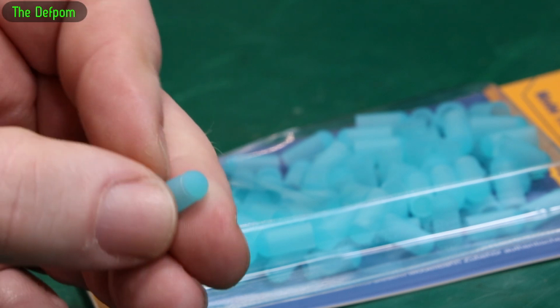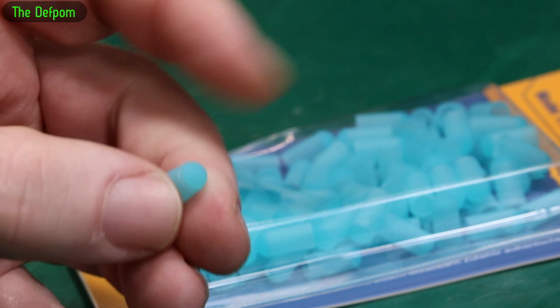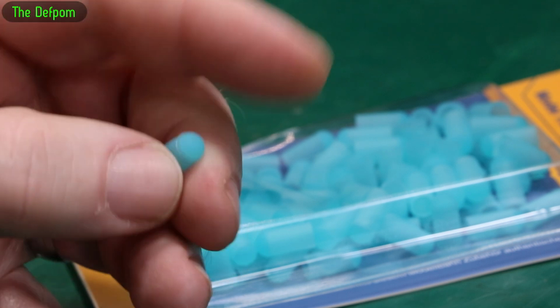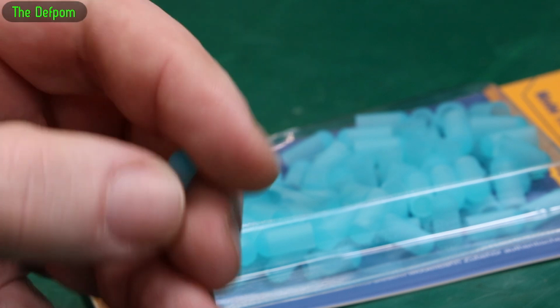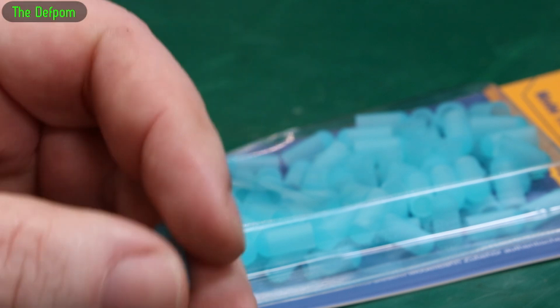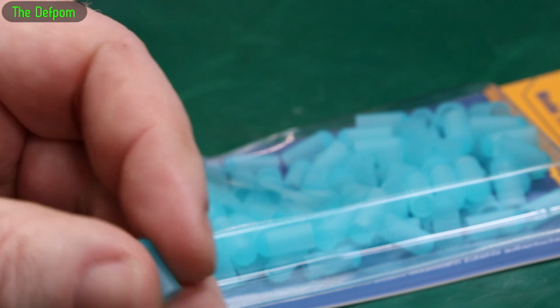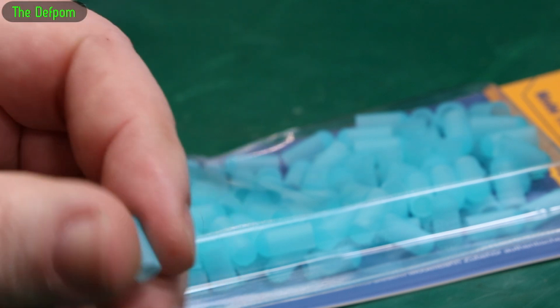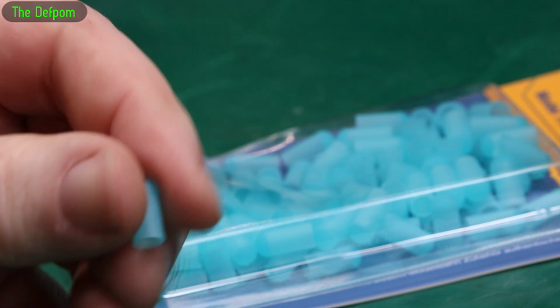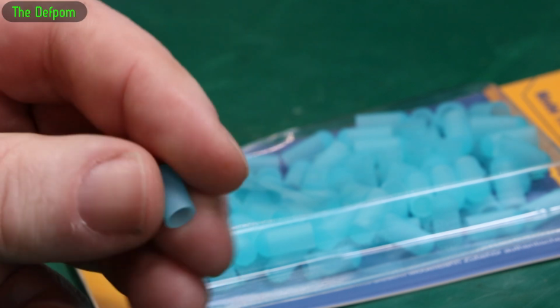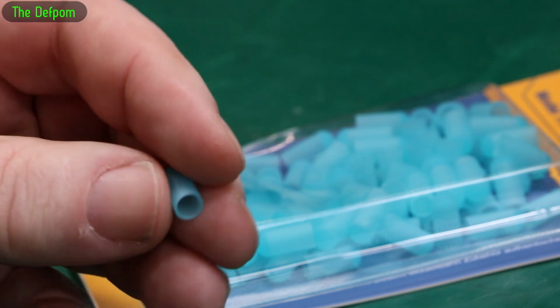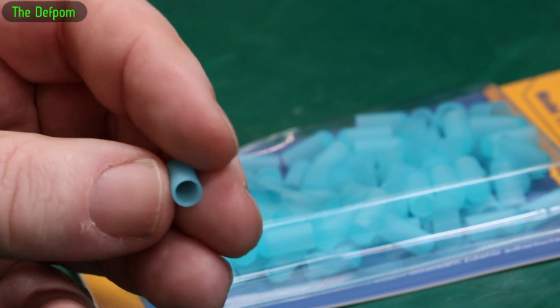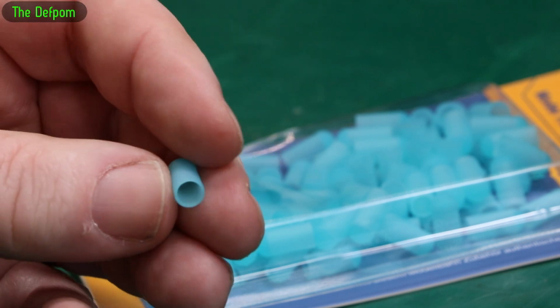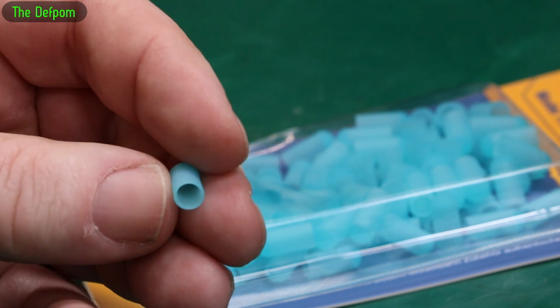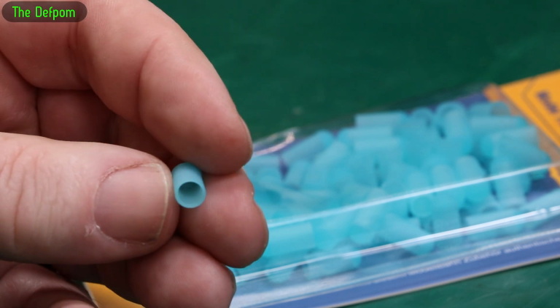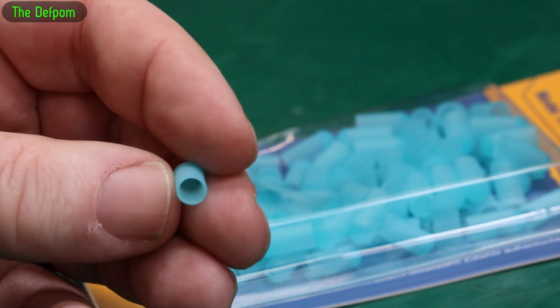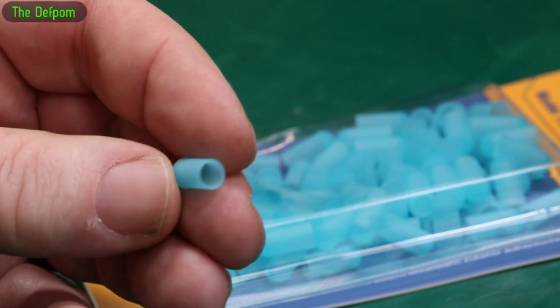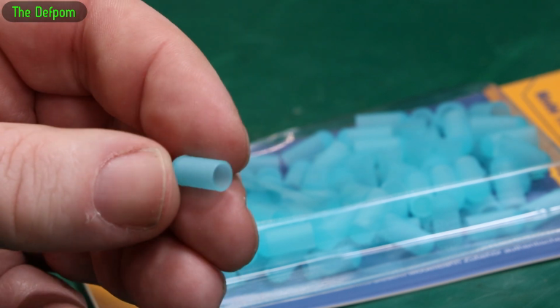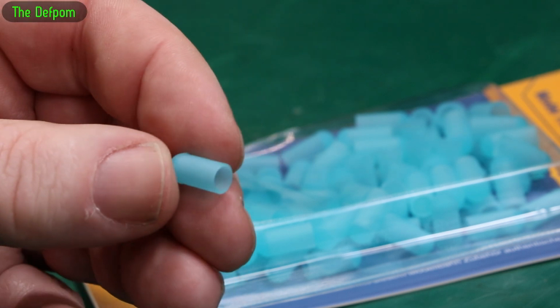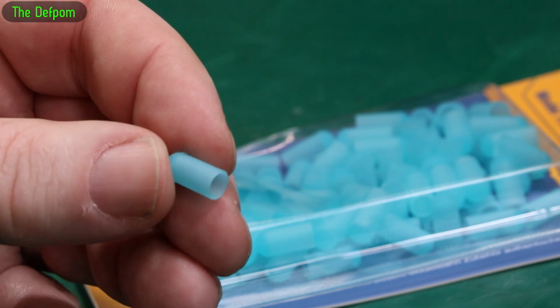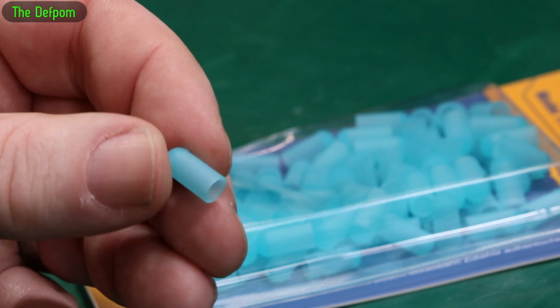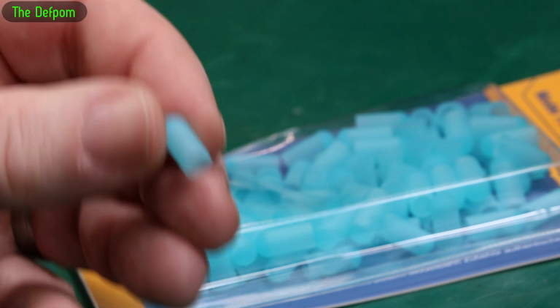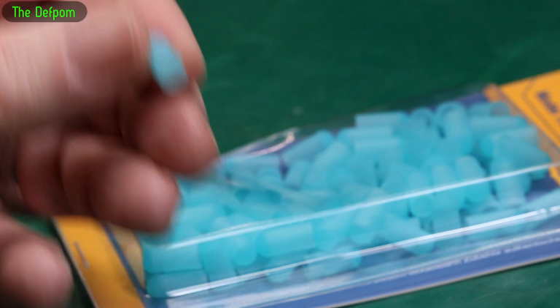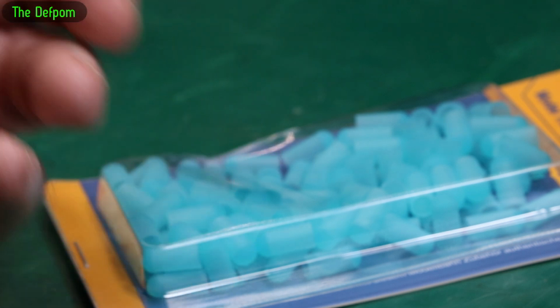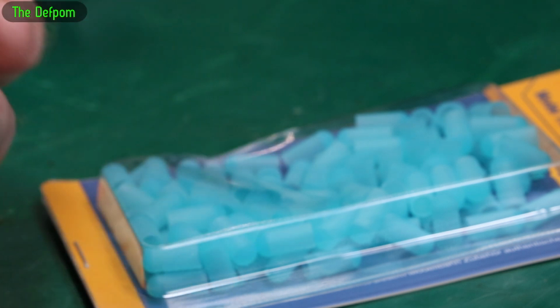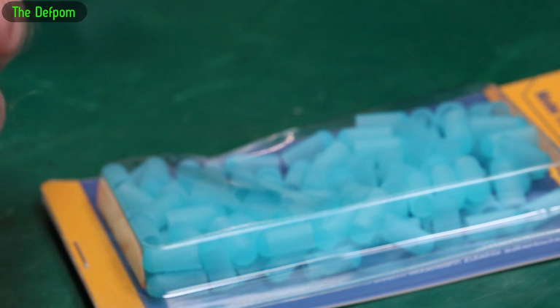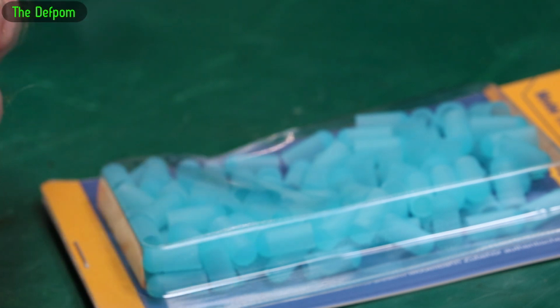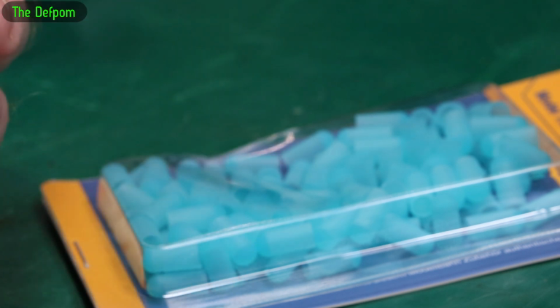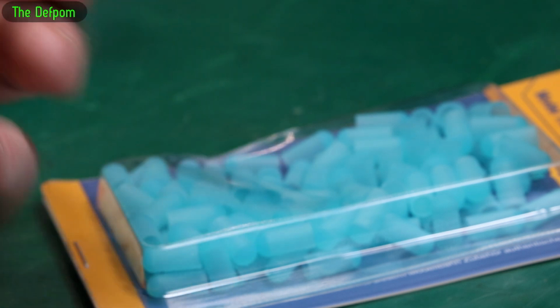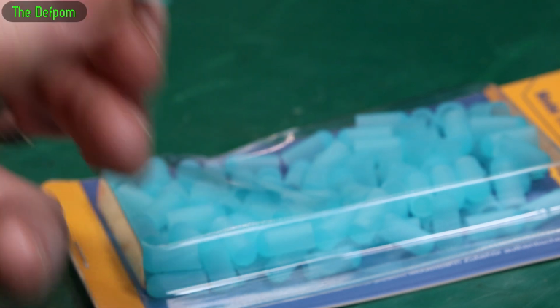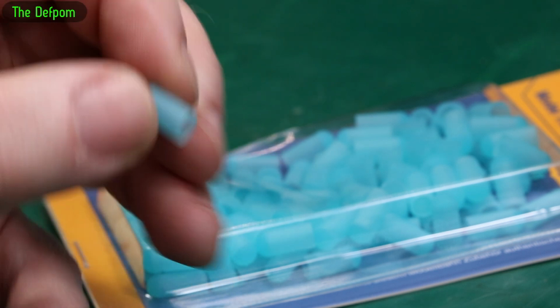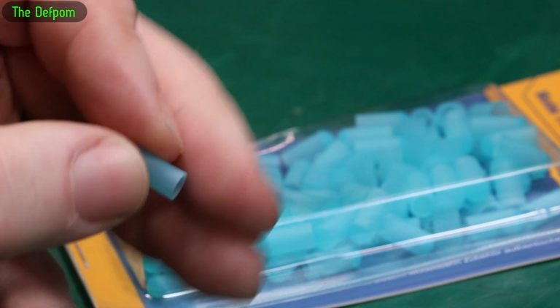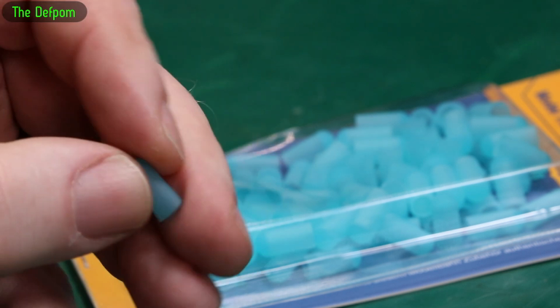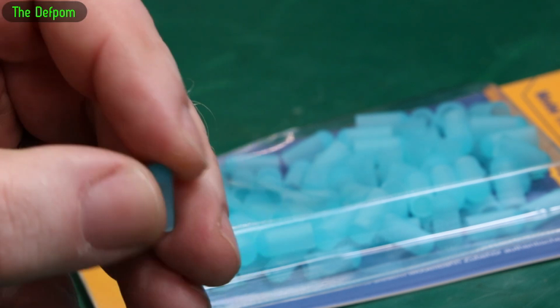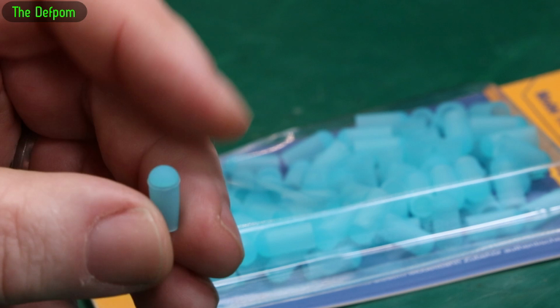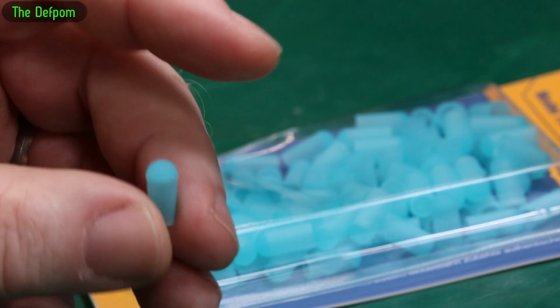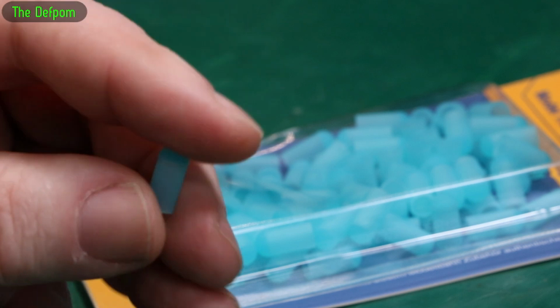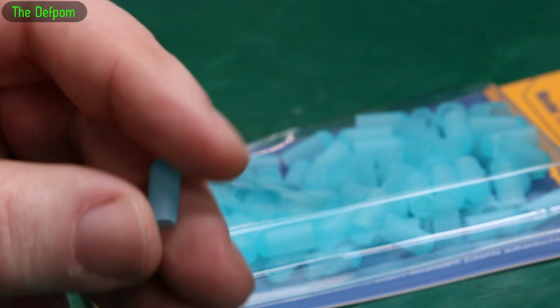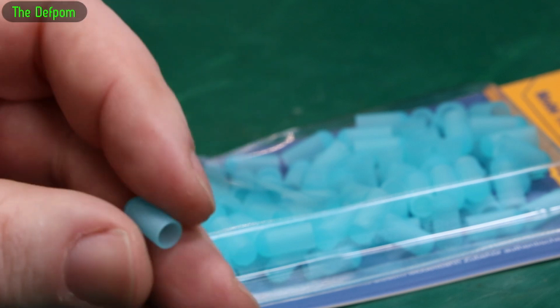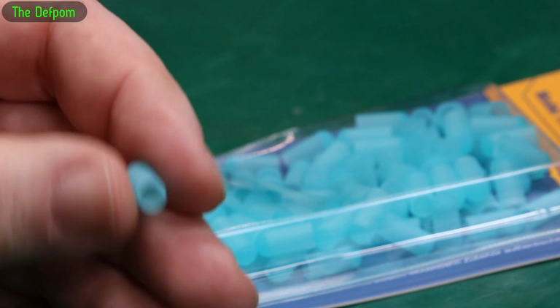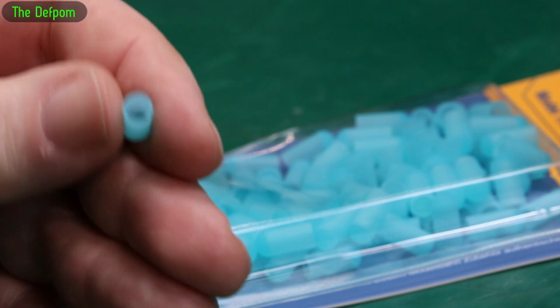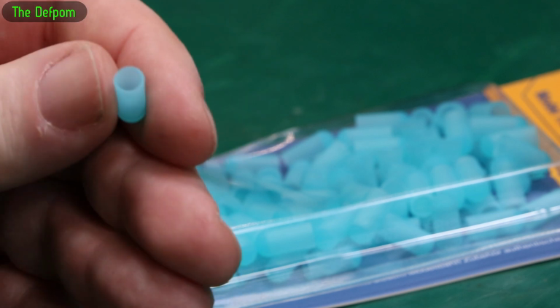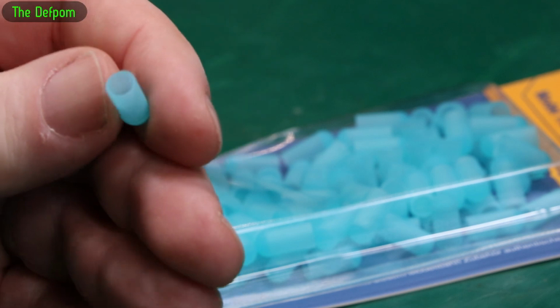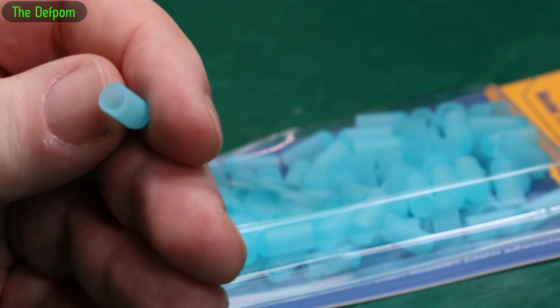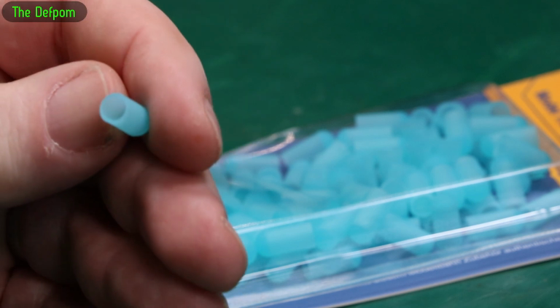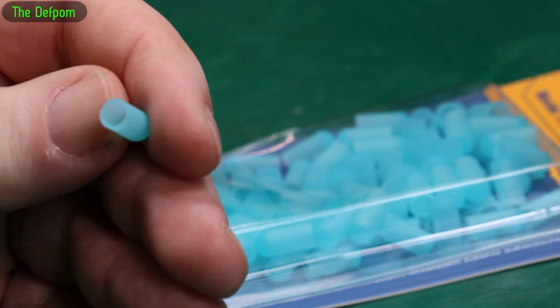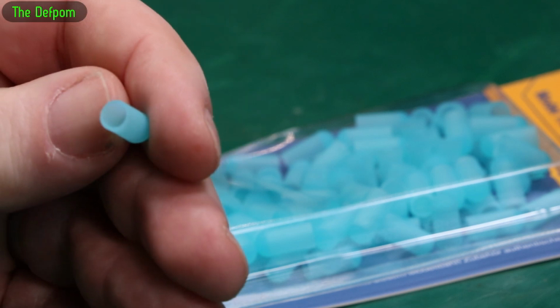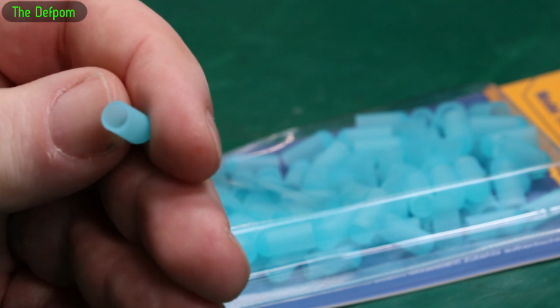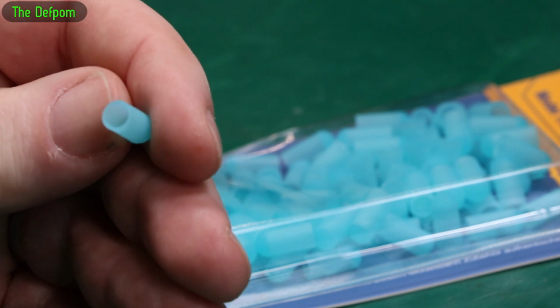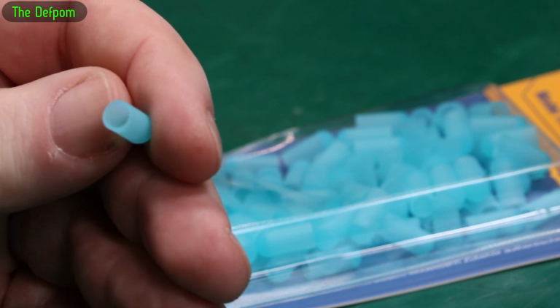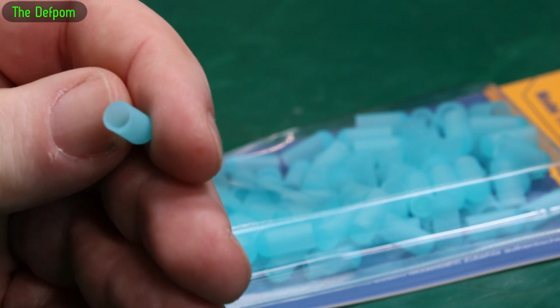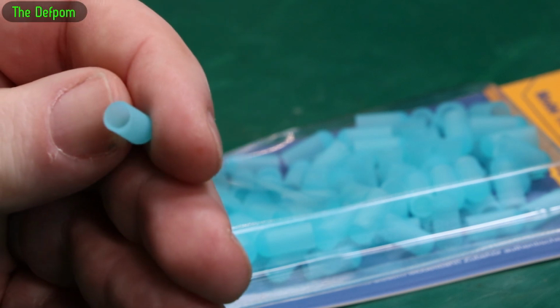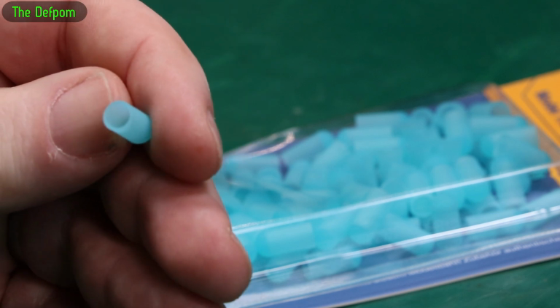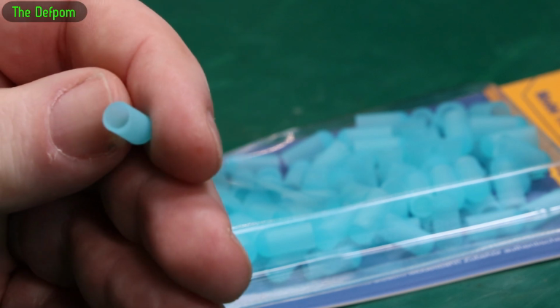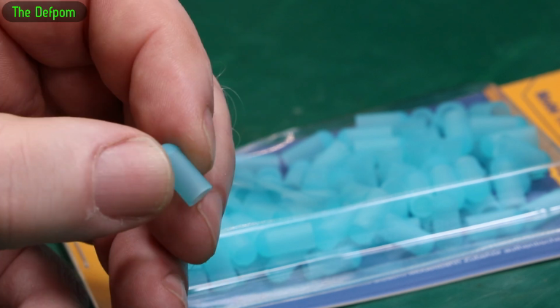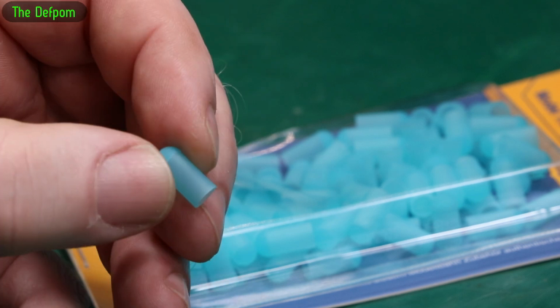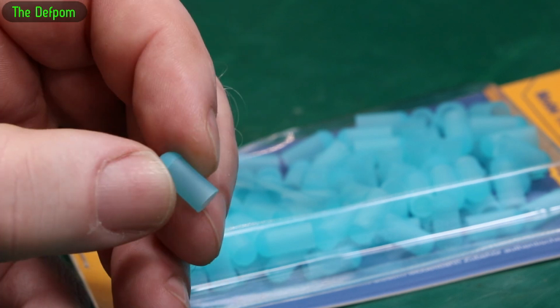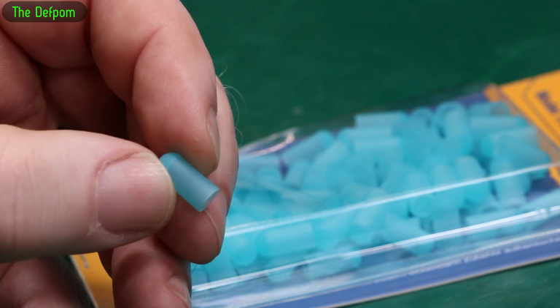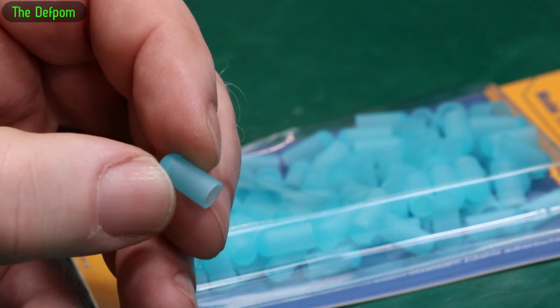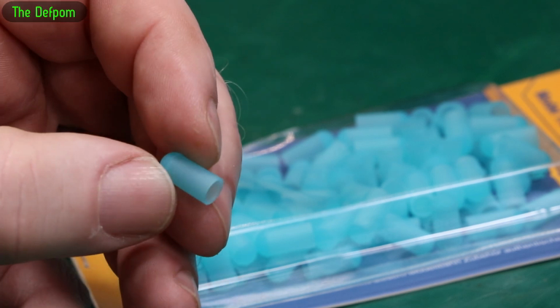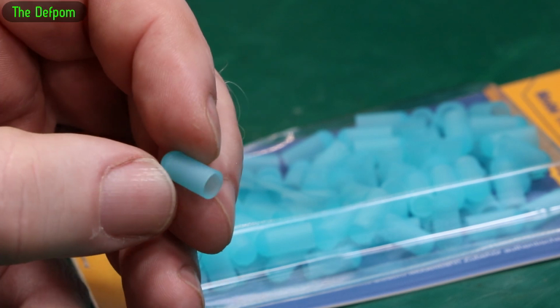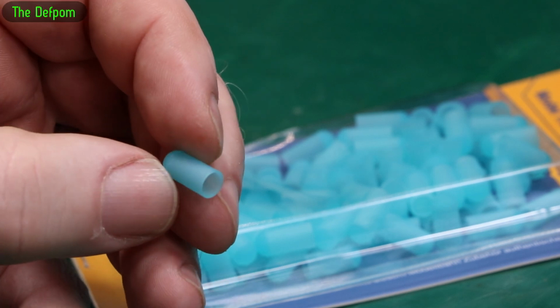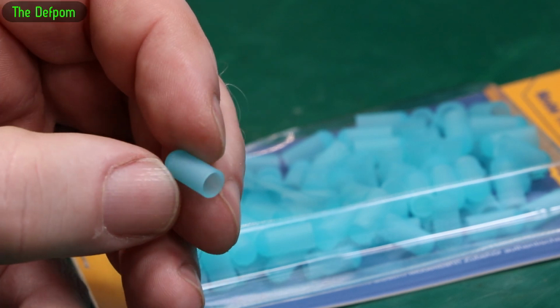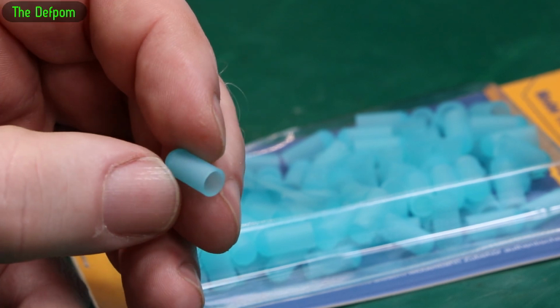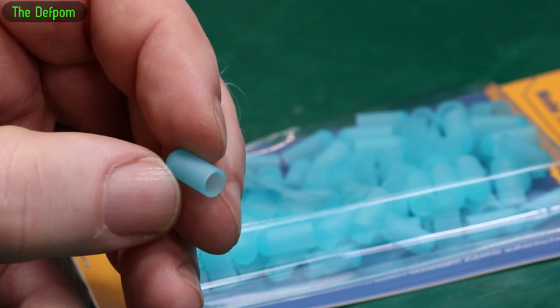There's some other ones coming as well, some different sizes. I think these were 4mm. Links down below.